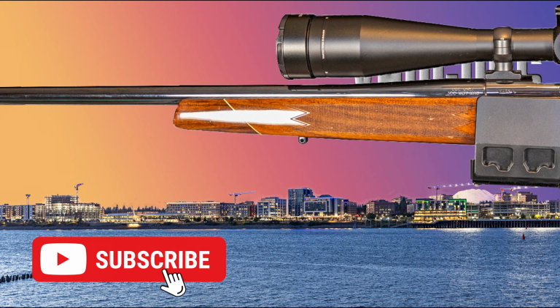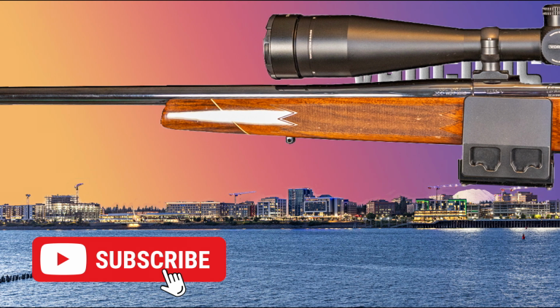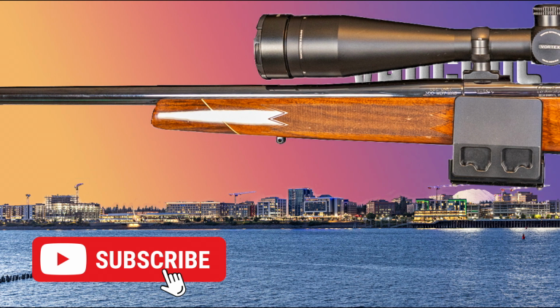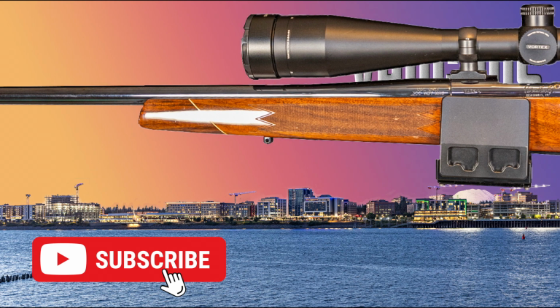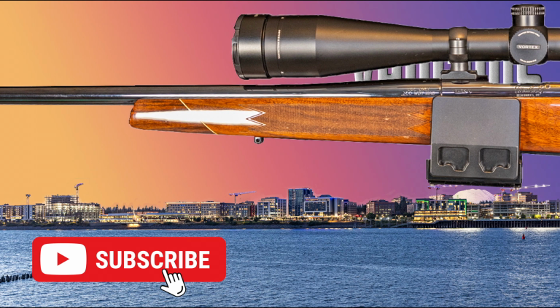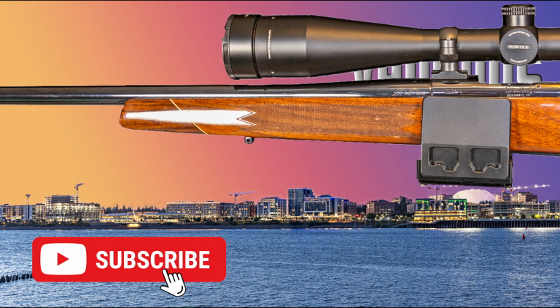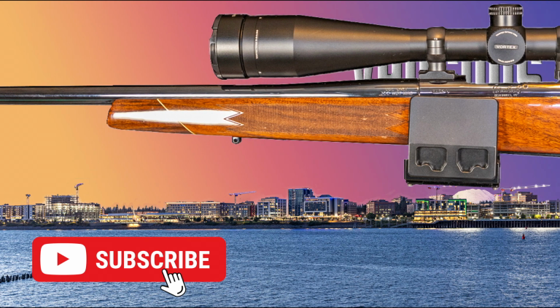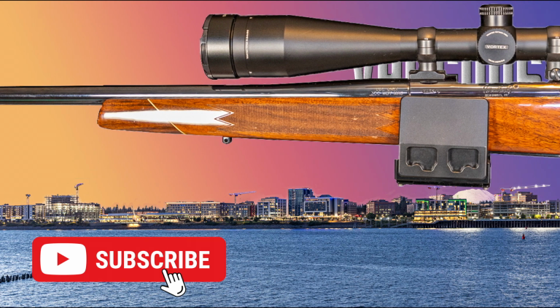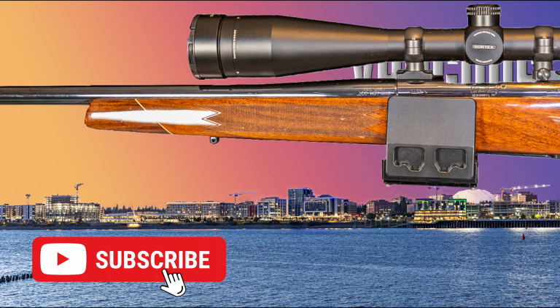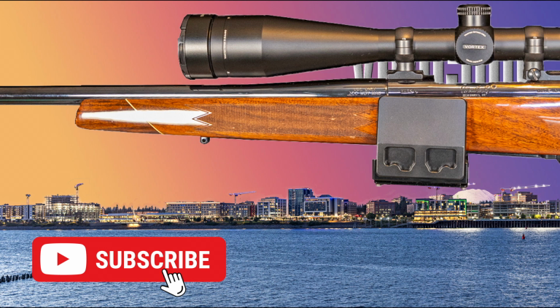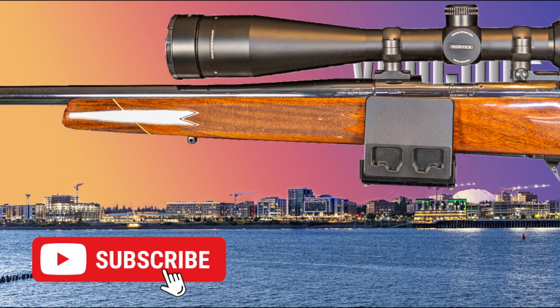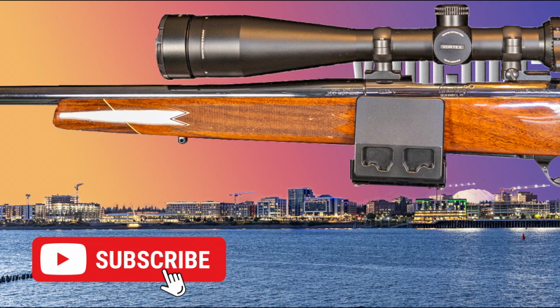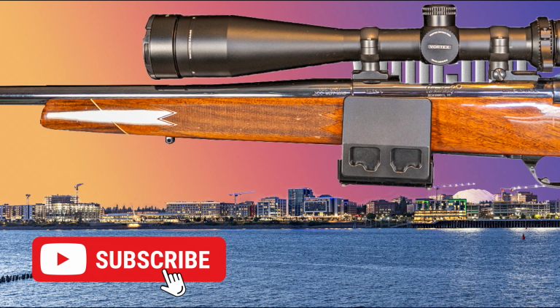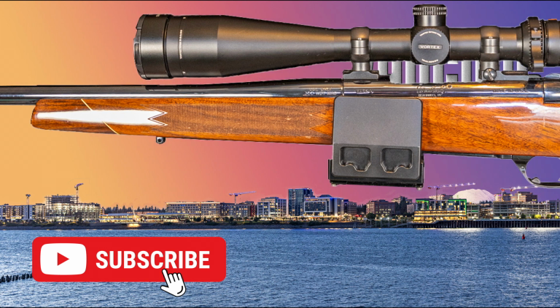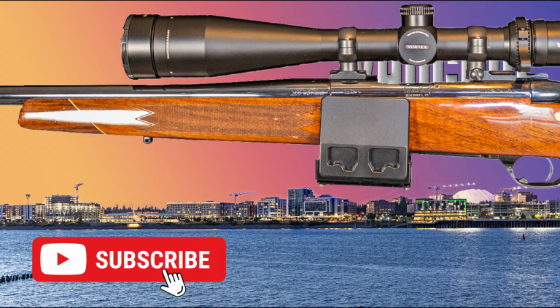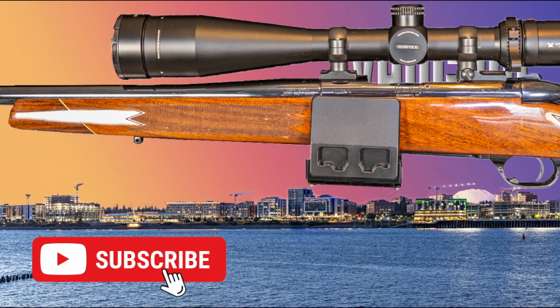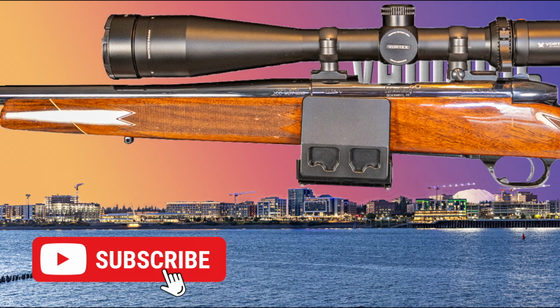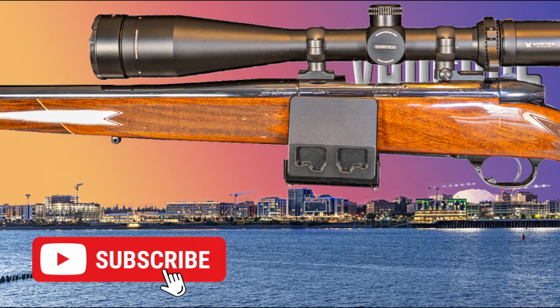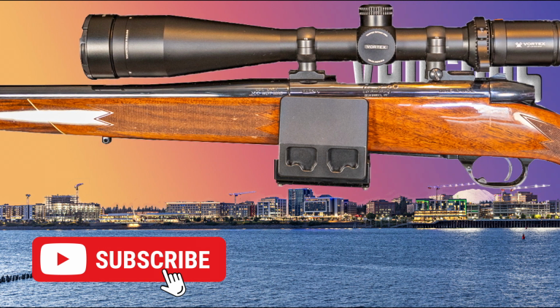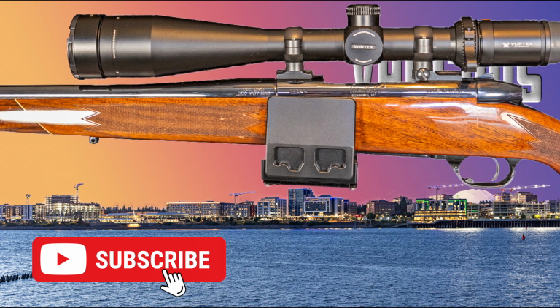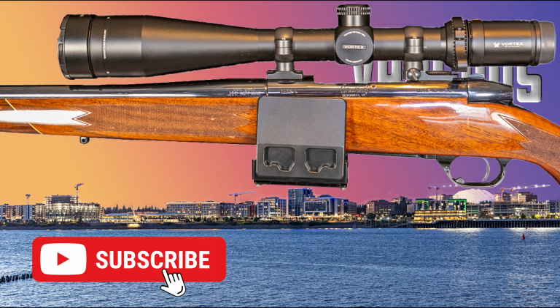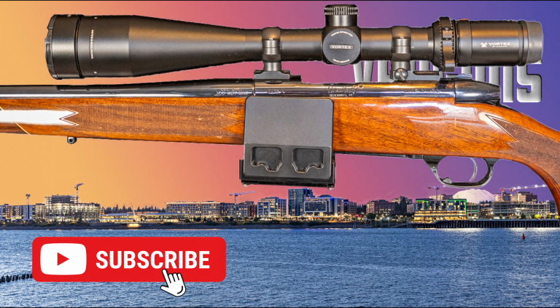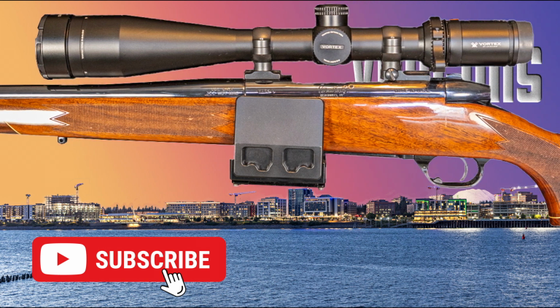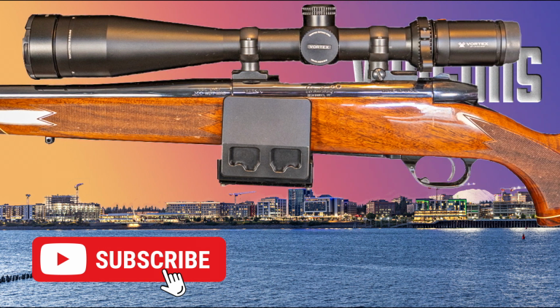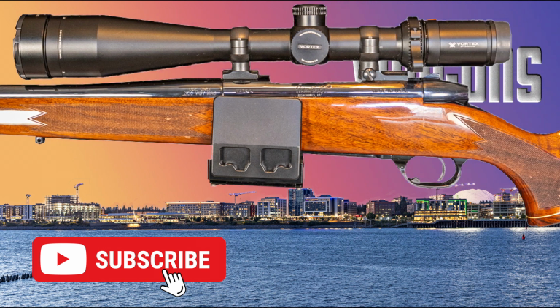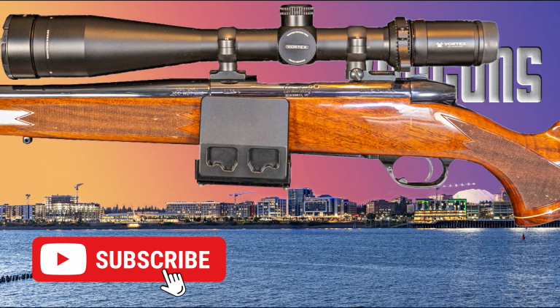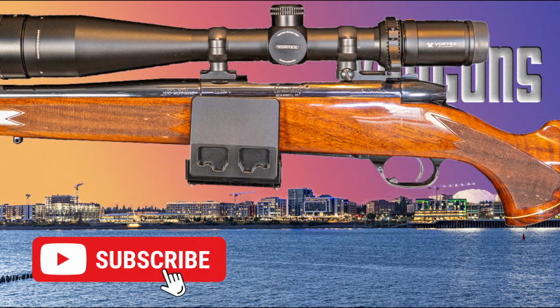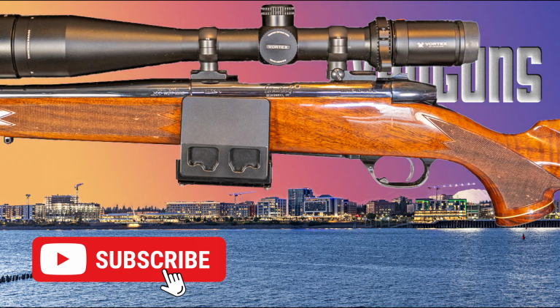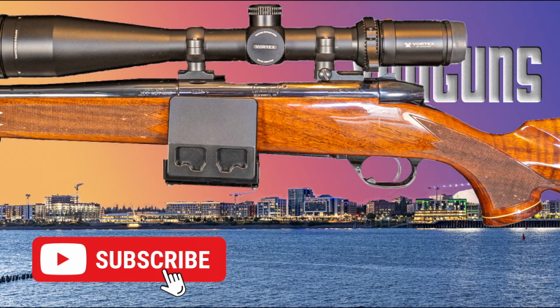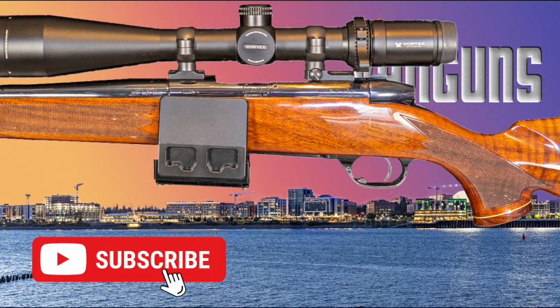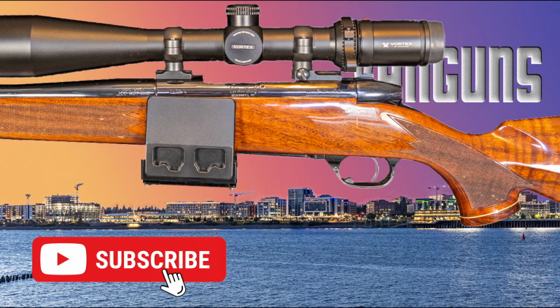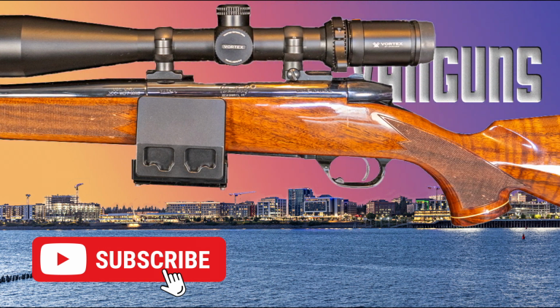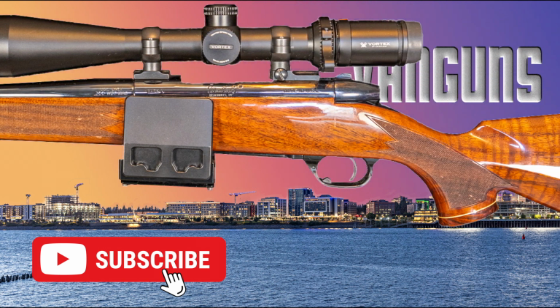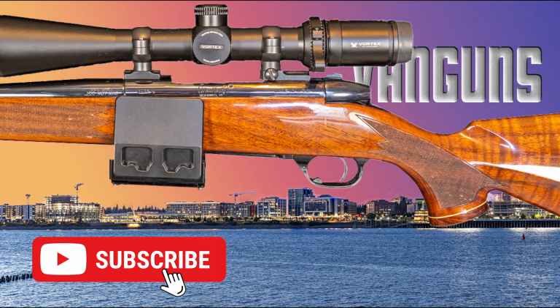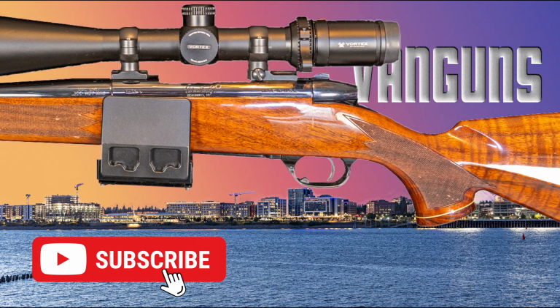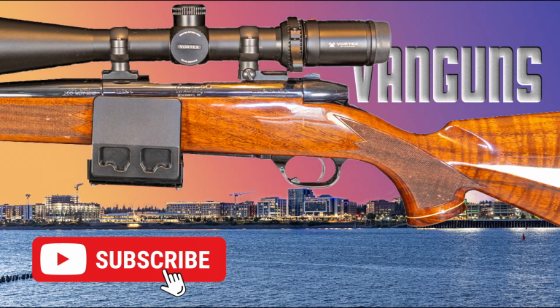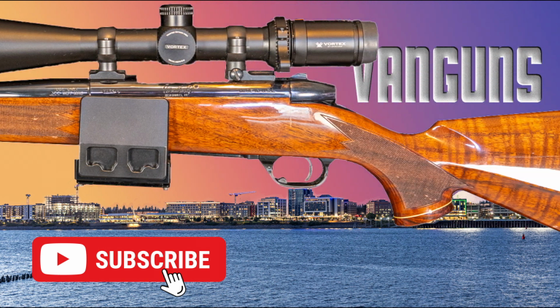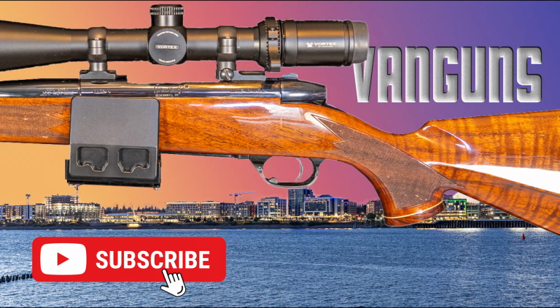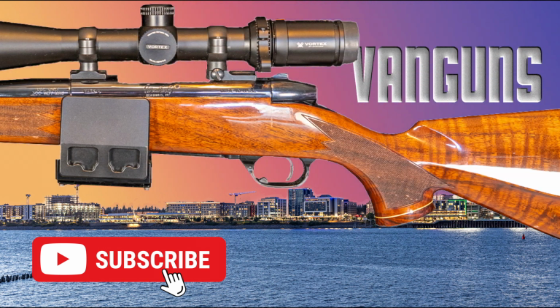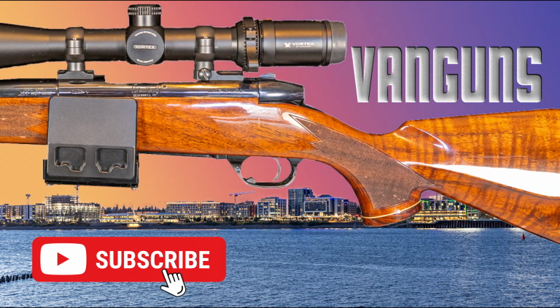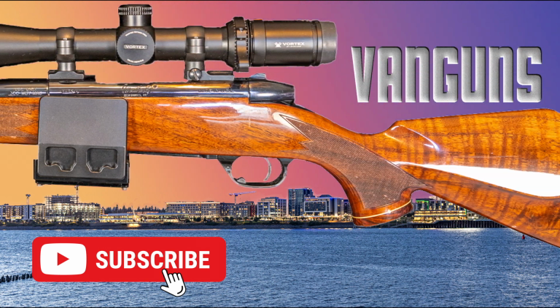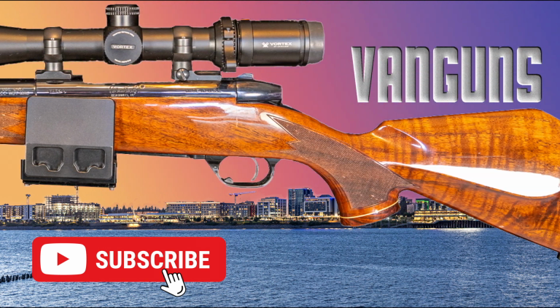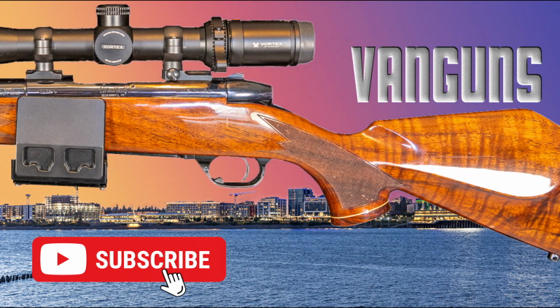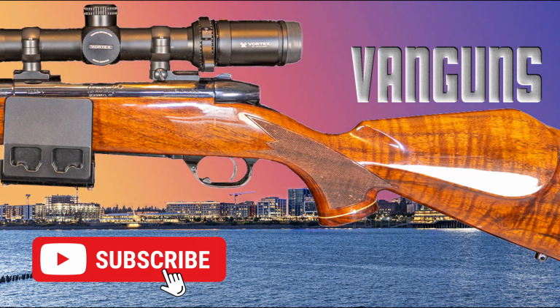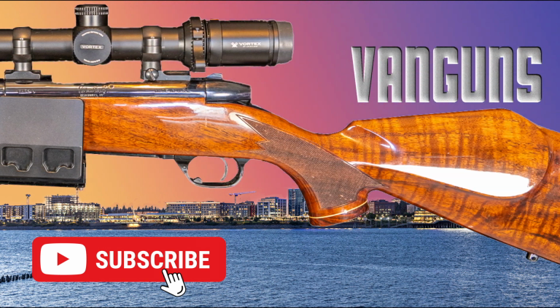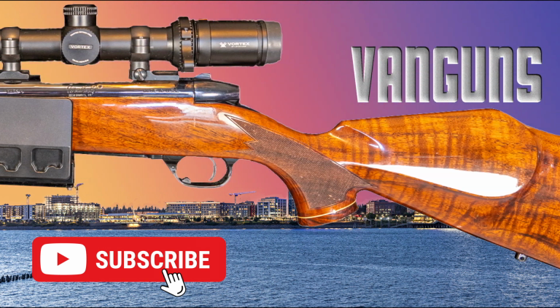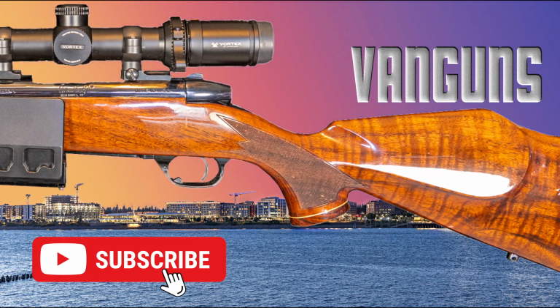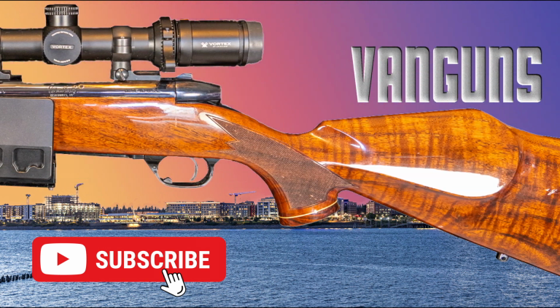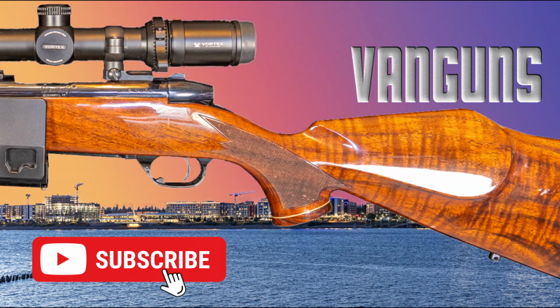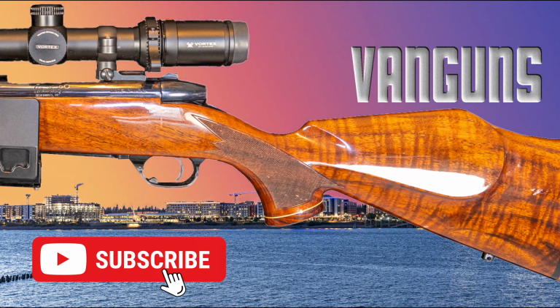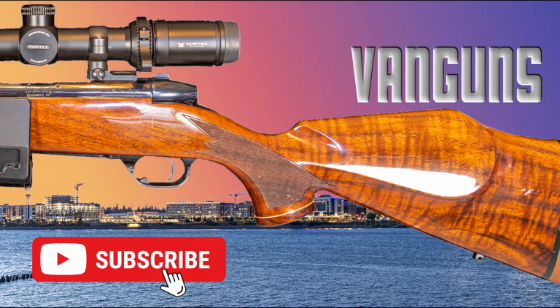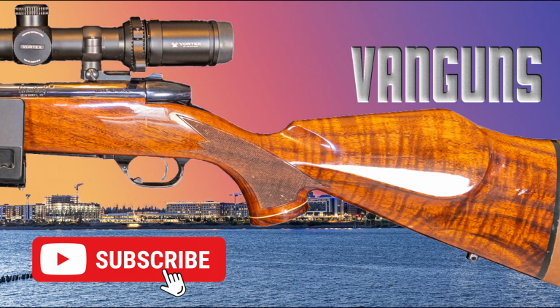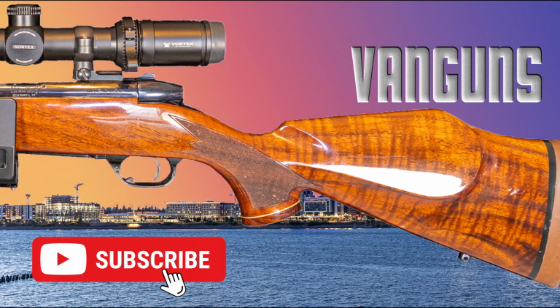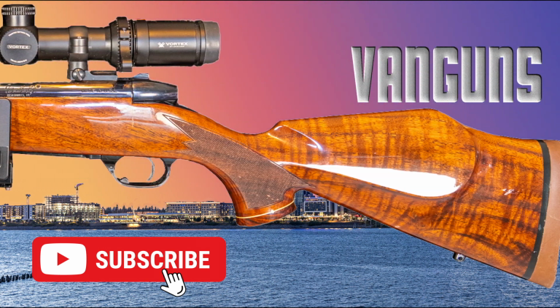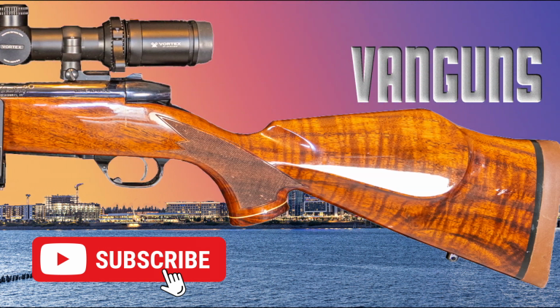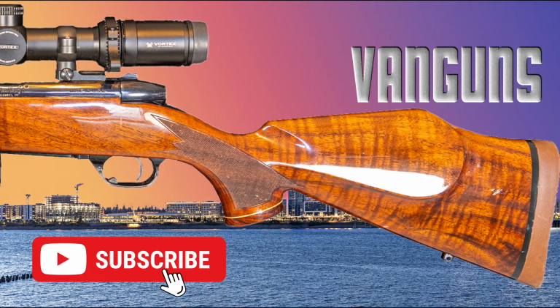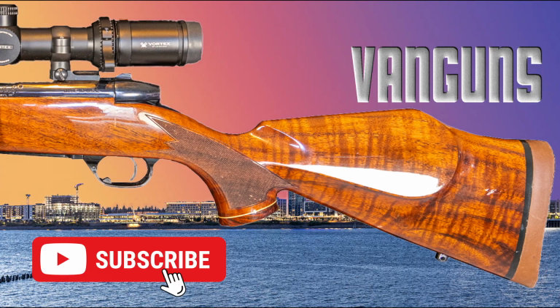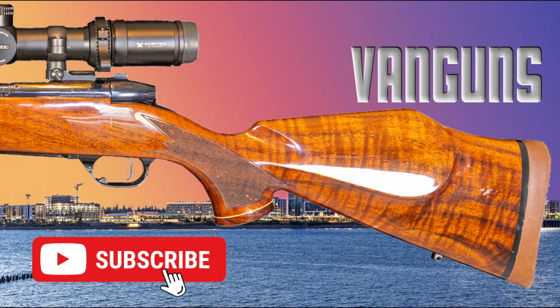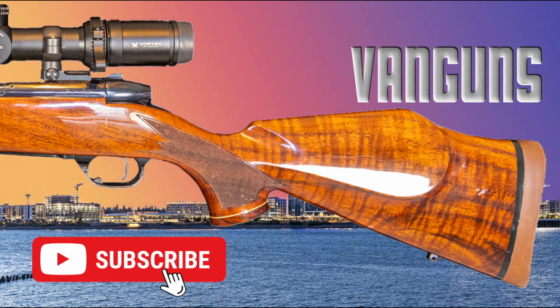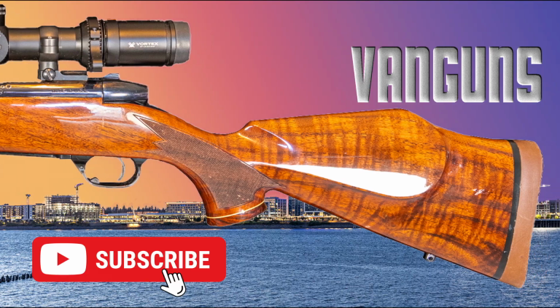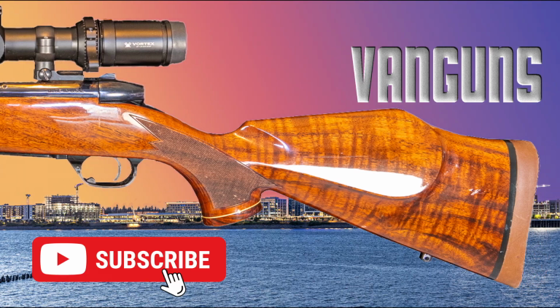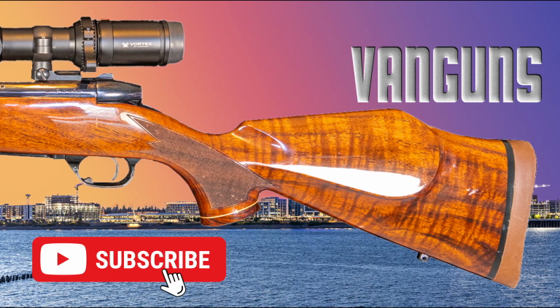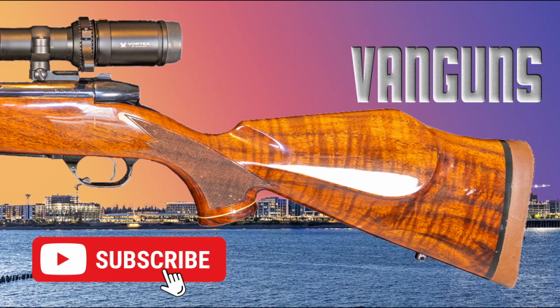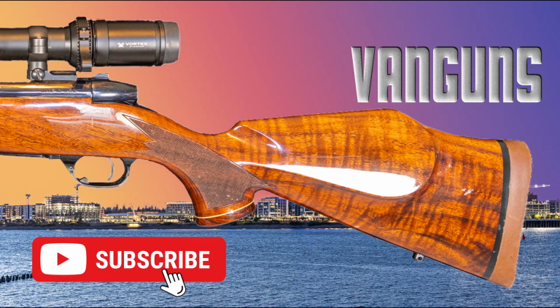Thanks for watching. Please hit that subscribe button — it really helps us out, and I look forward to seeing you right here on VanGuns for the next video.